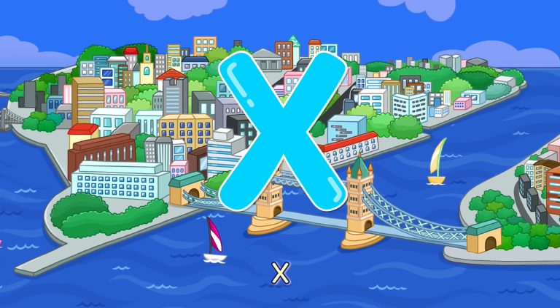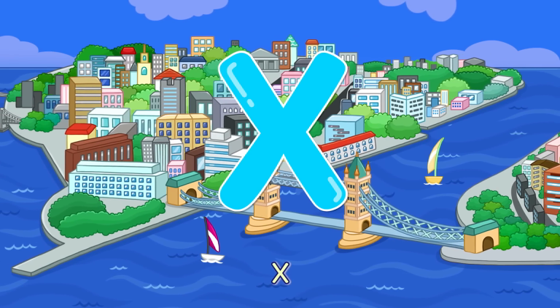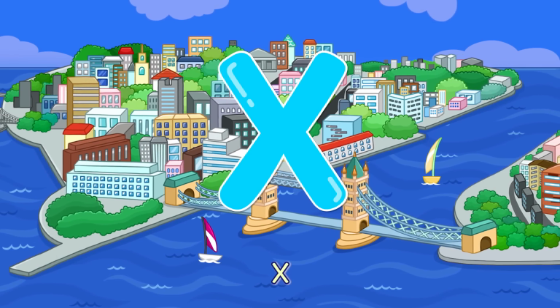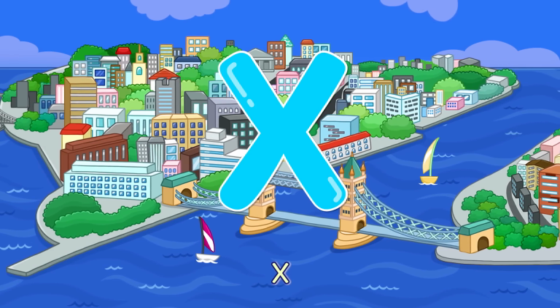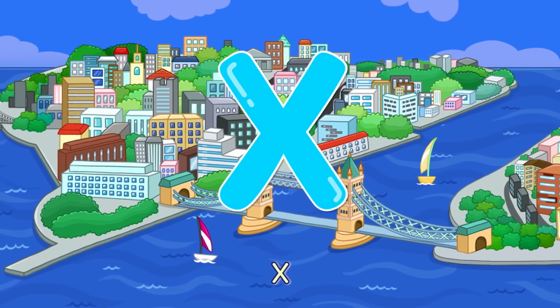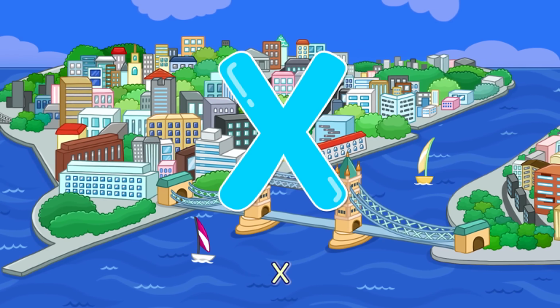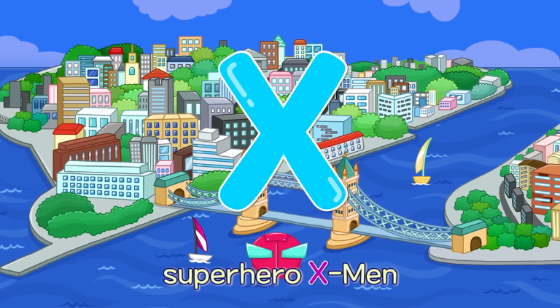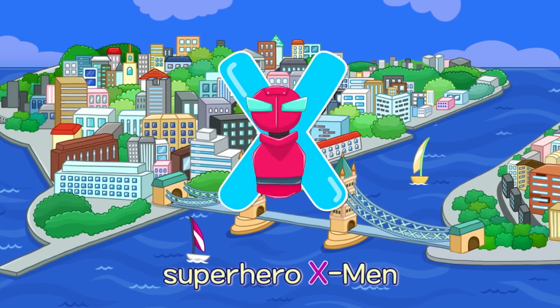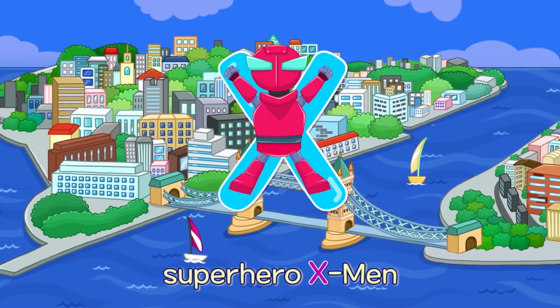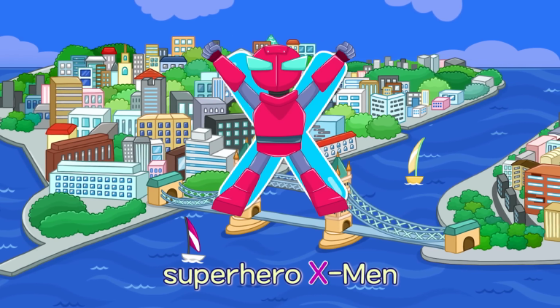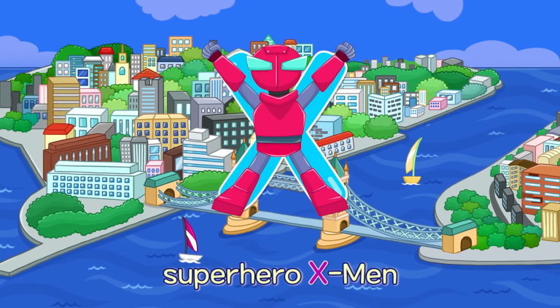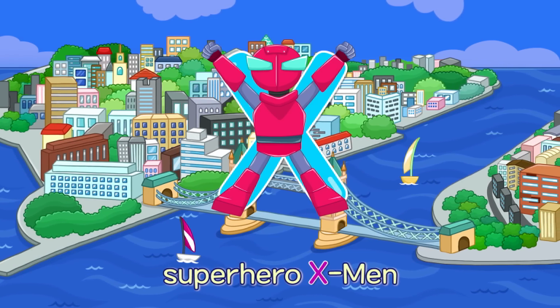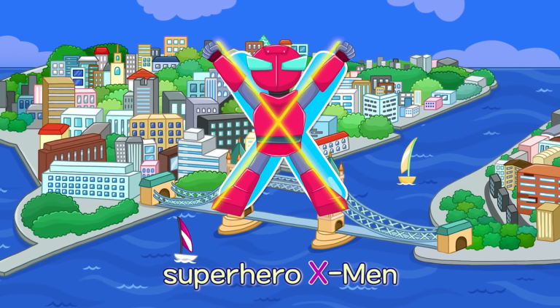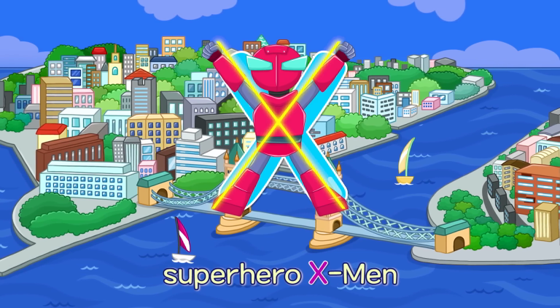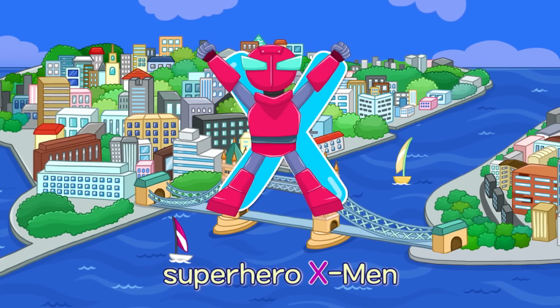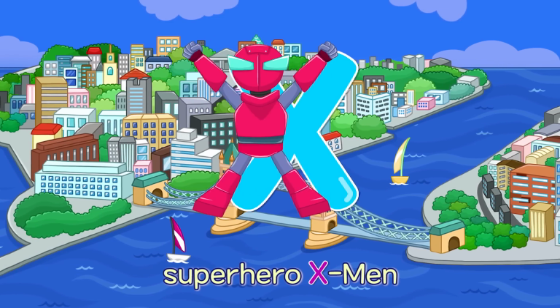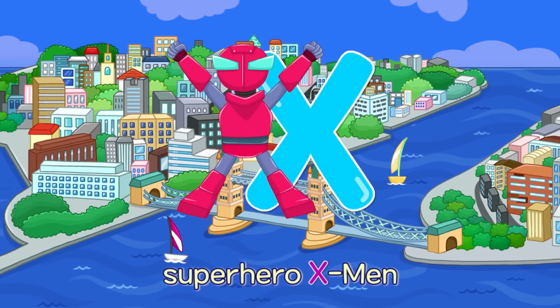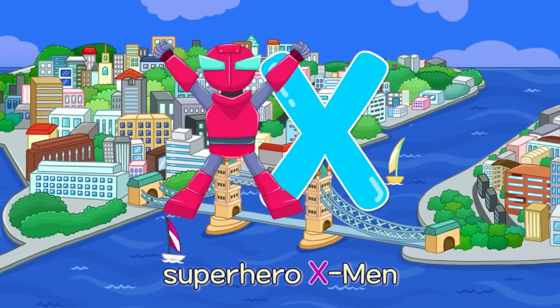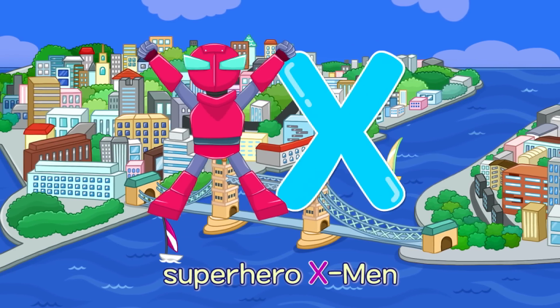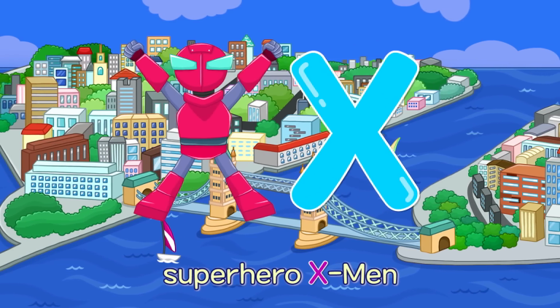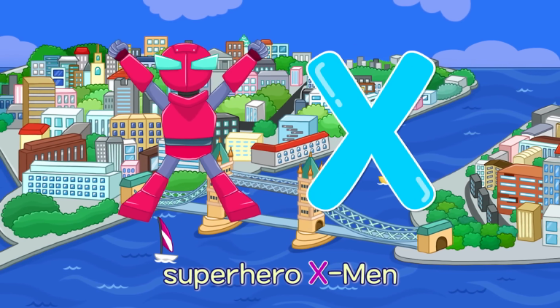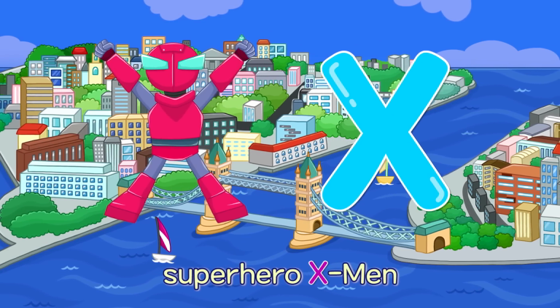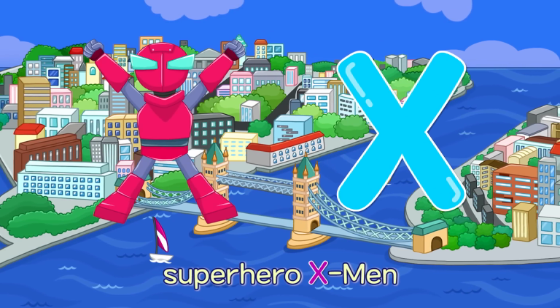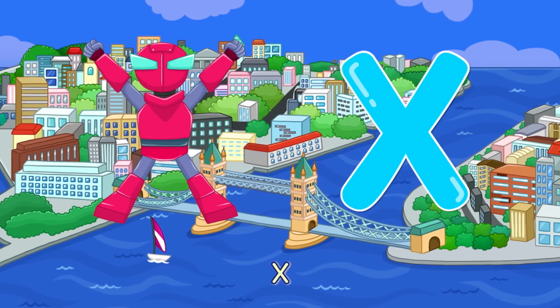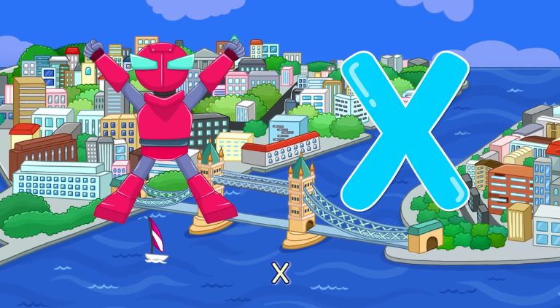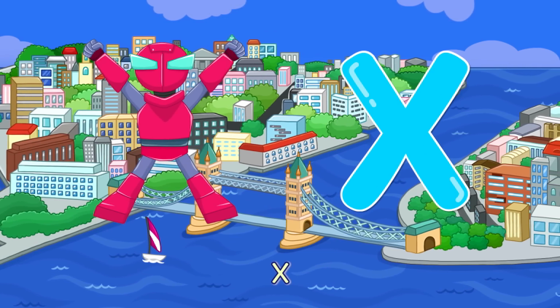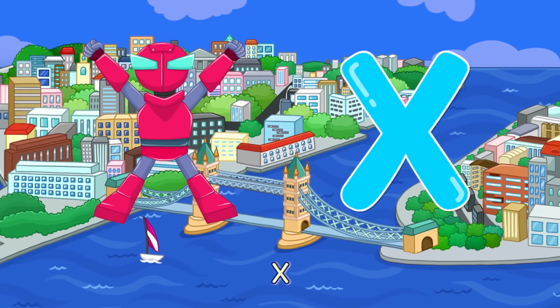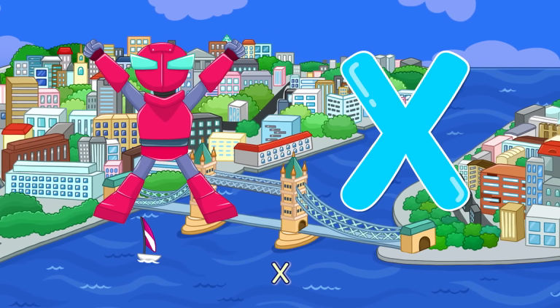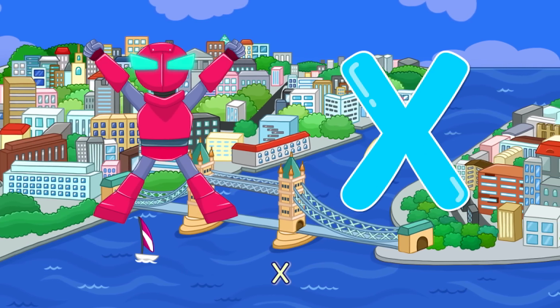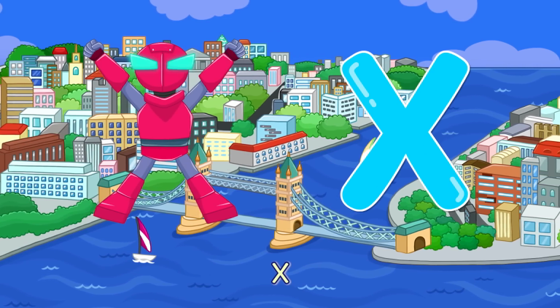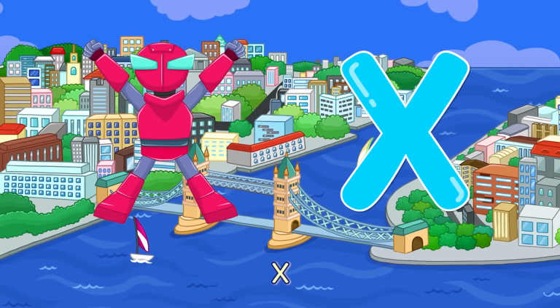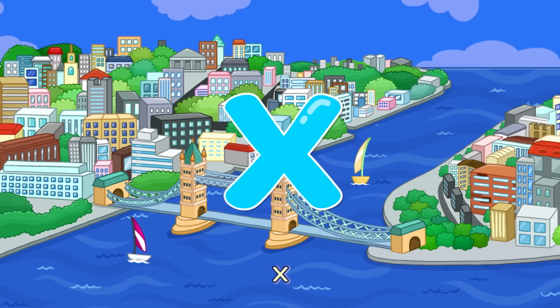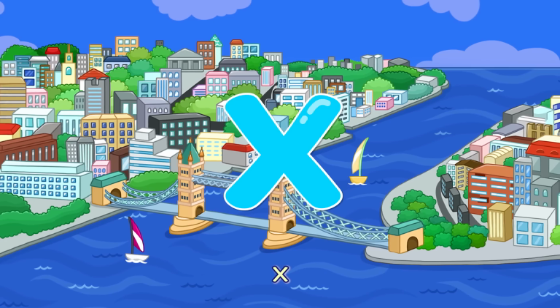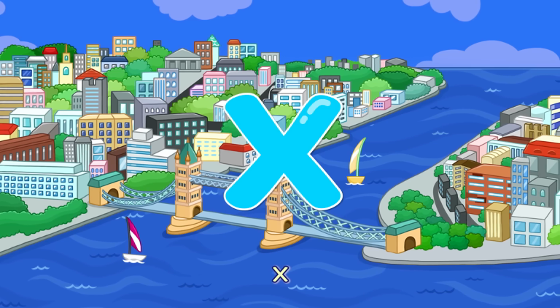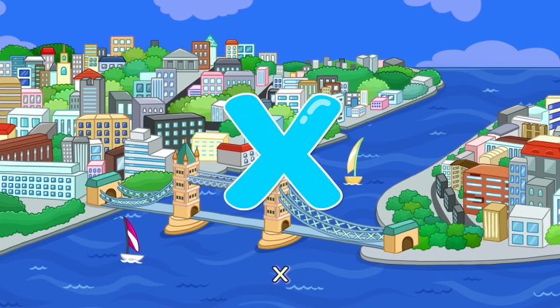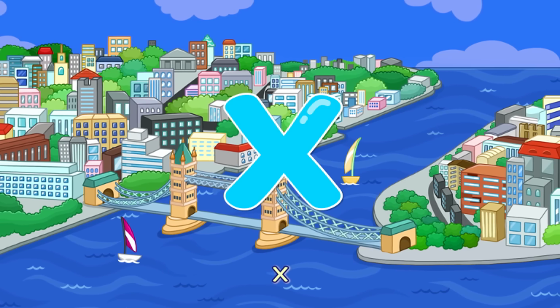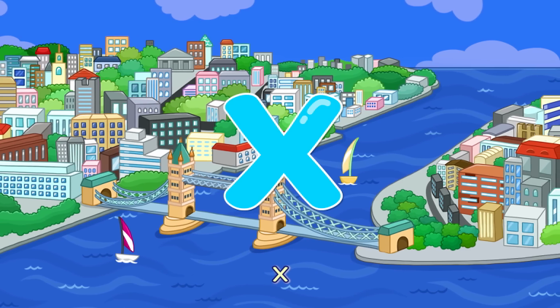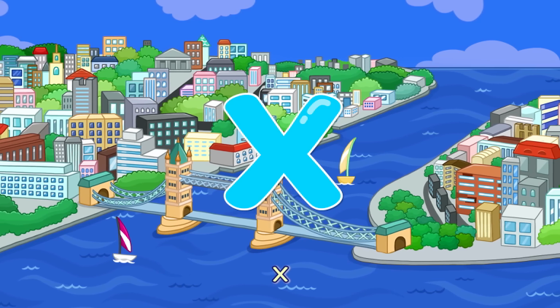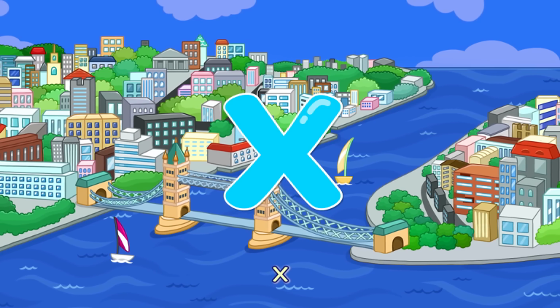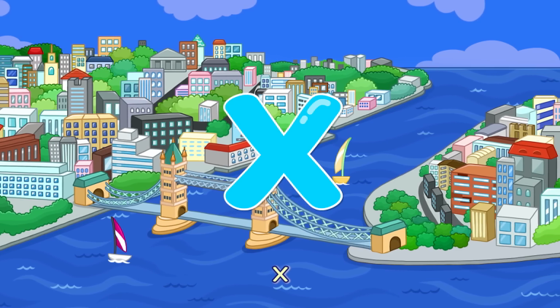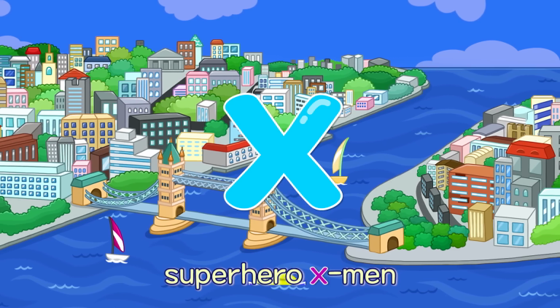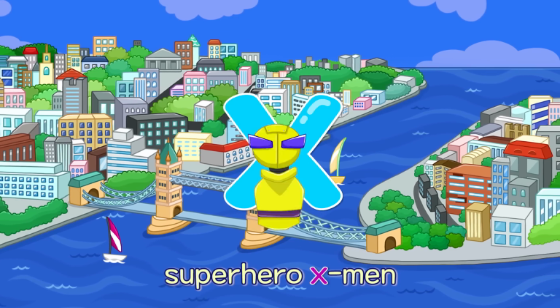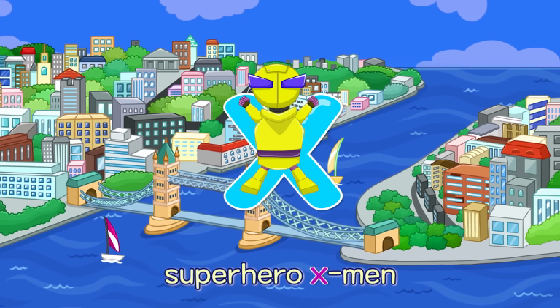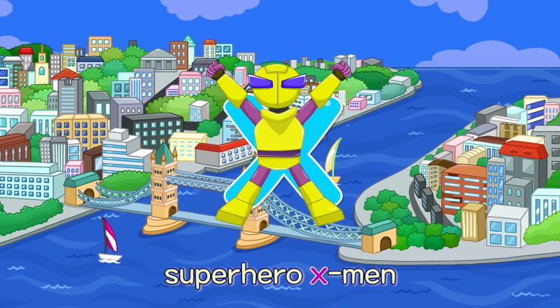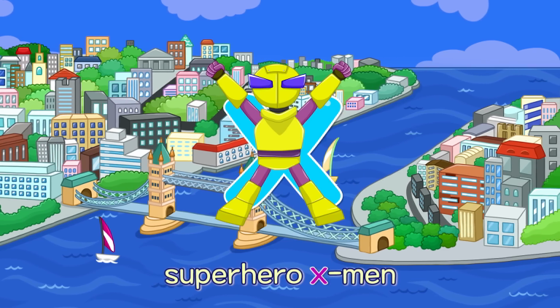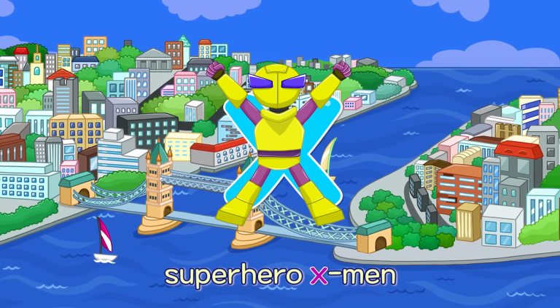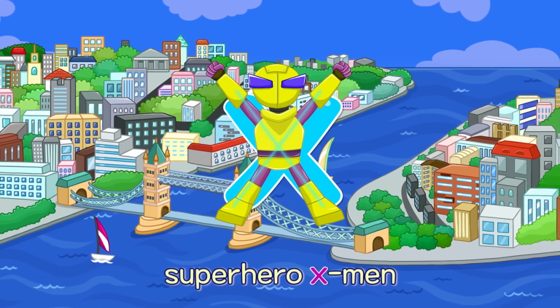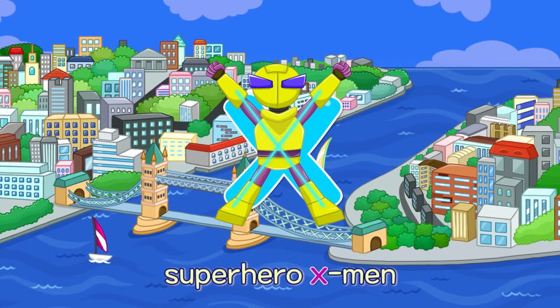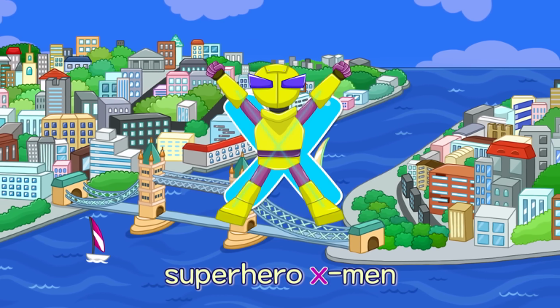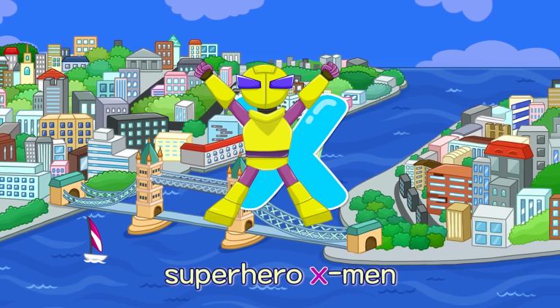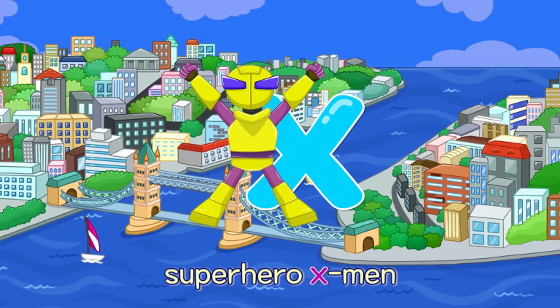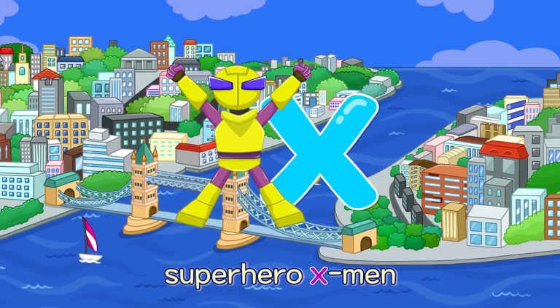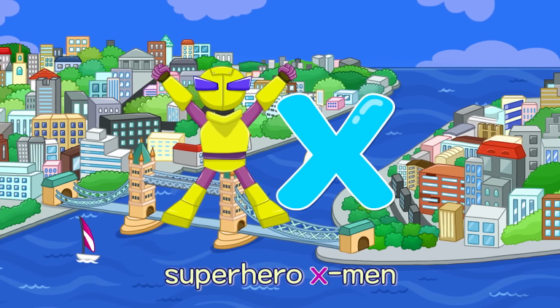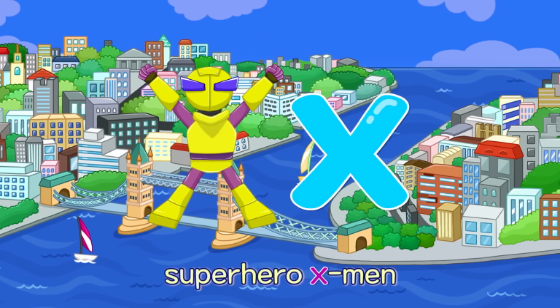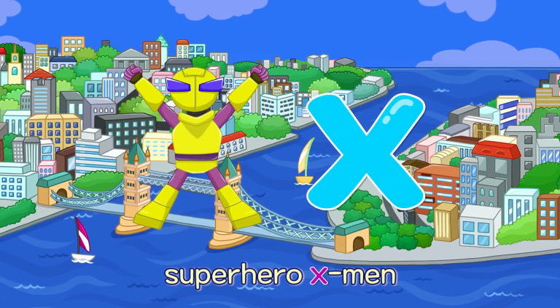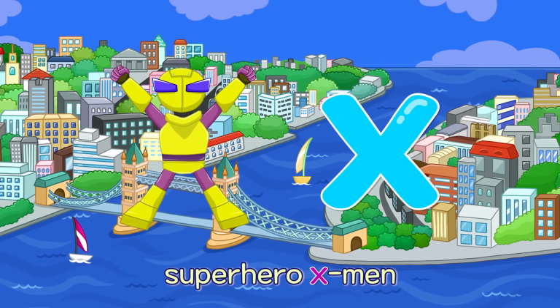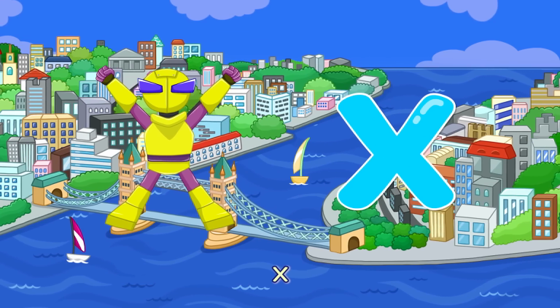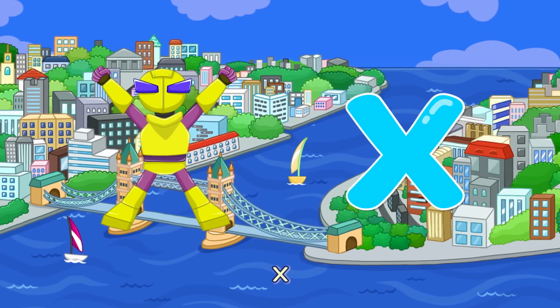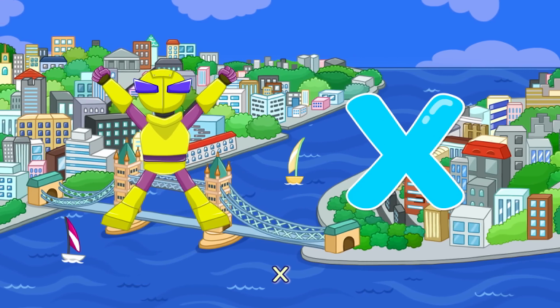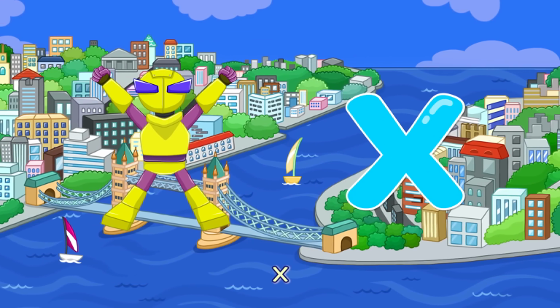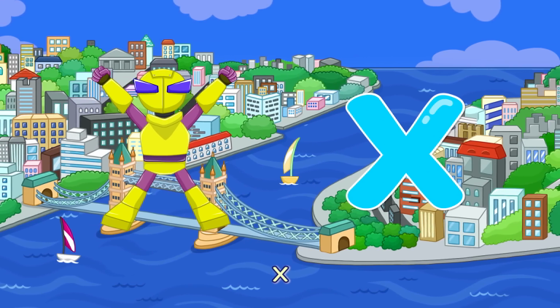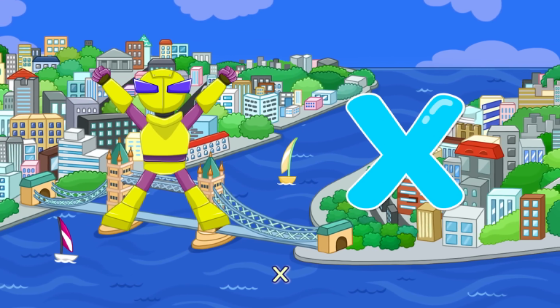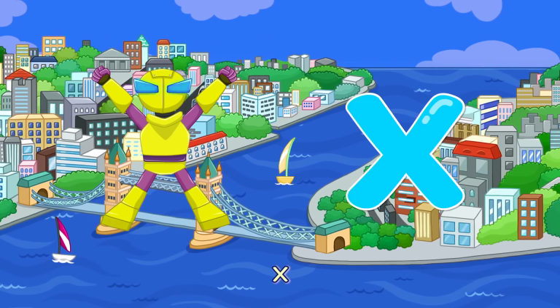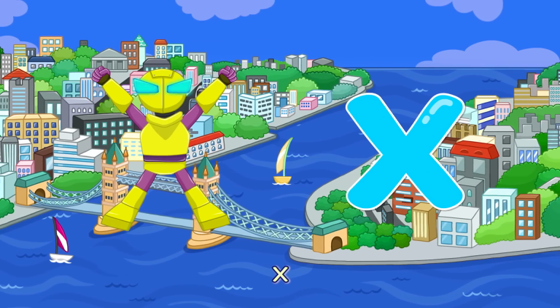X. Superhero X-Men — X. Superhero X-Men — X.